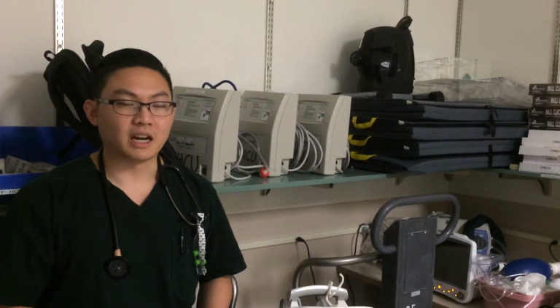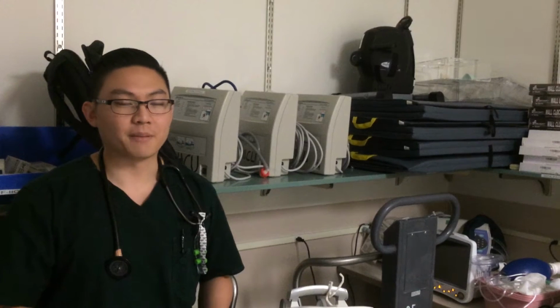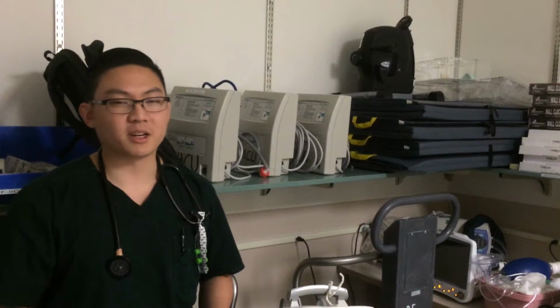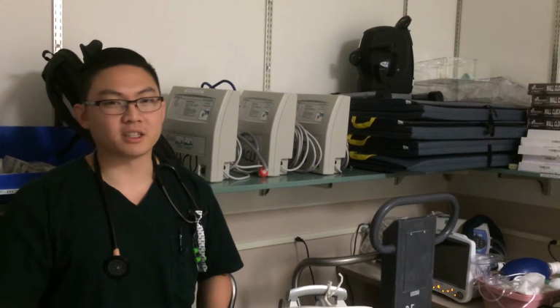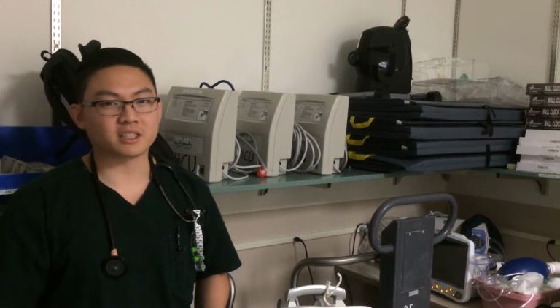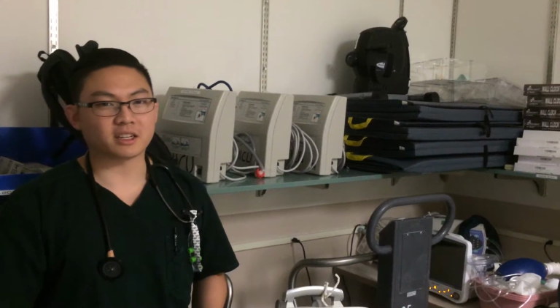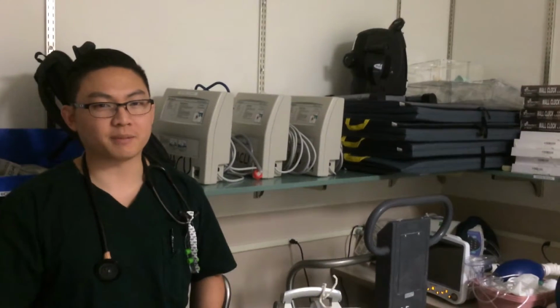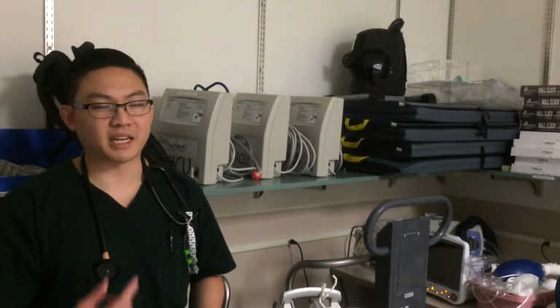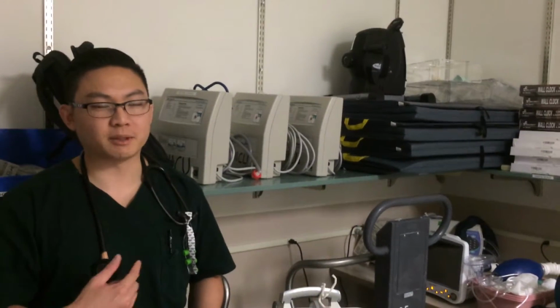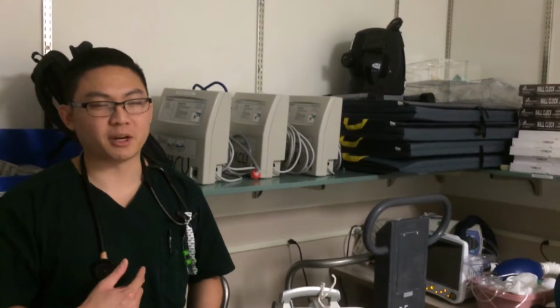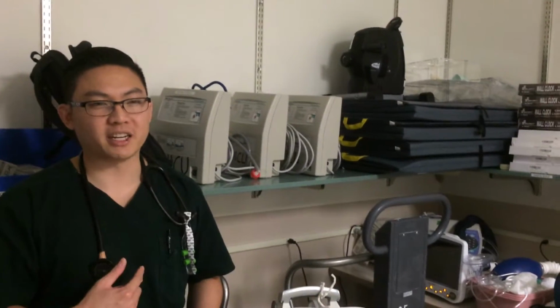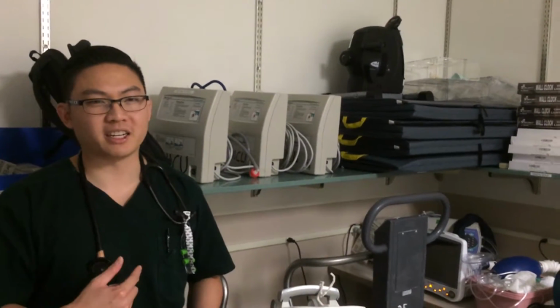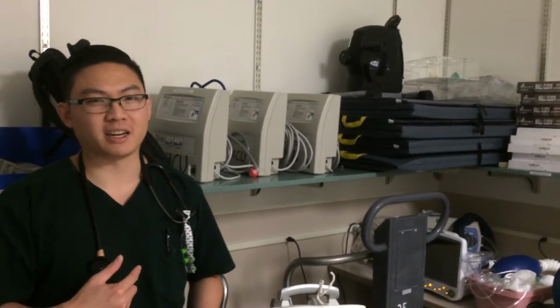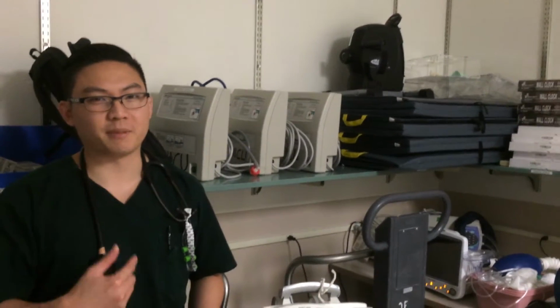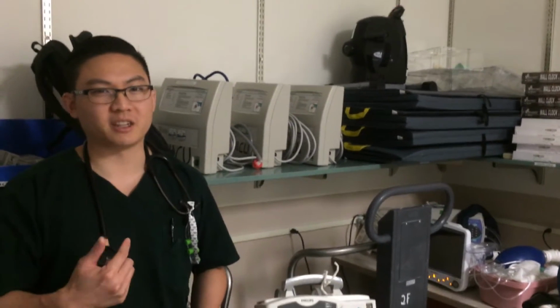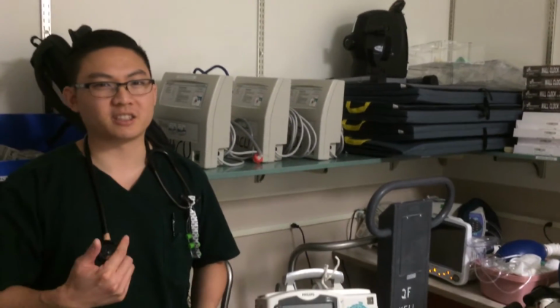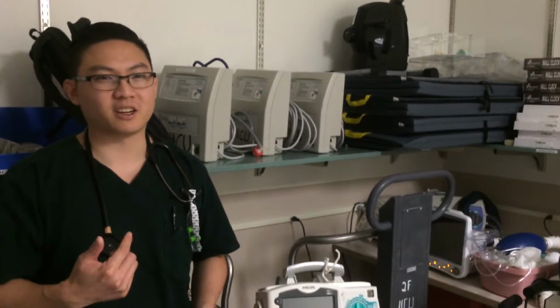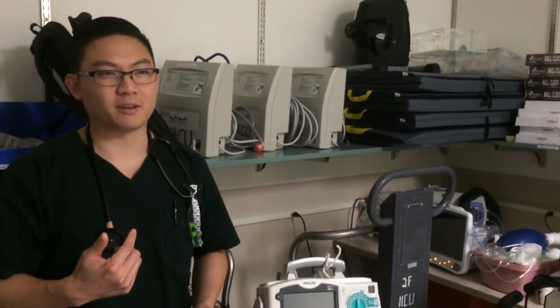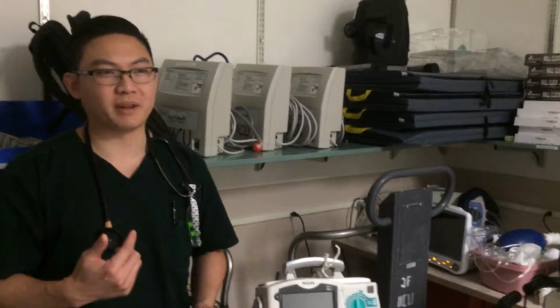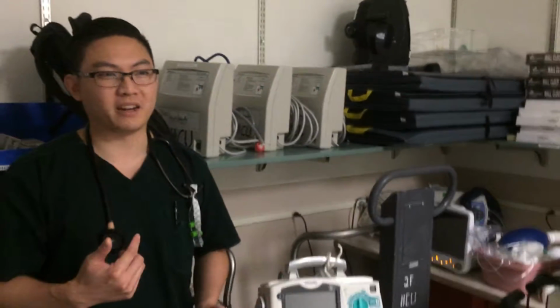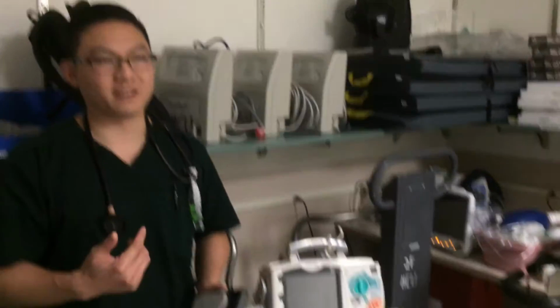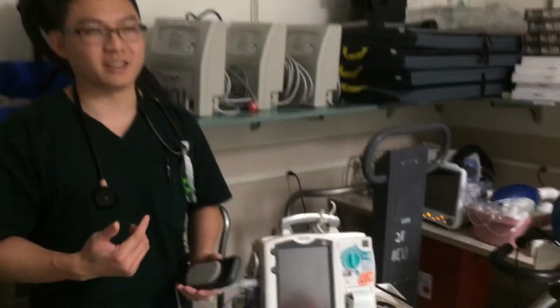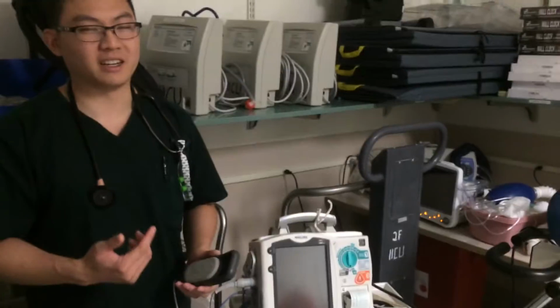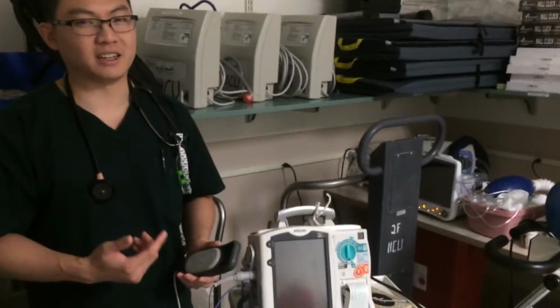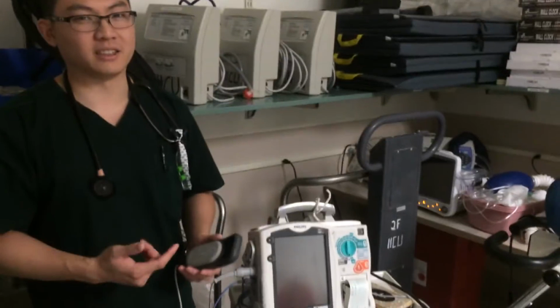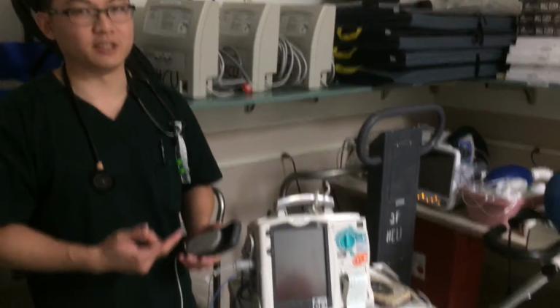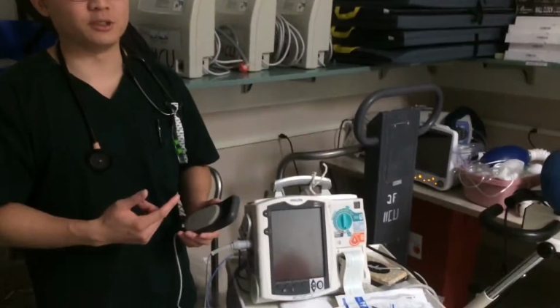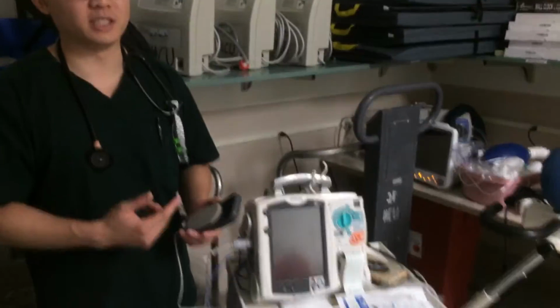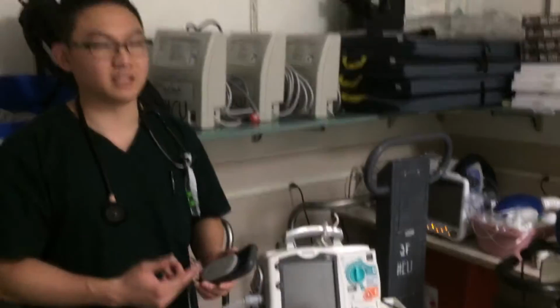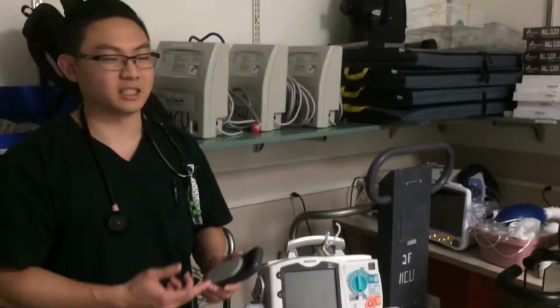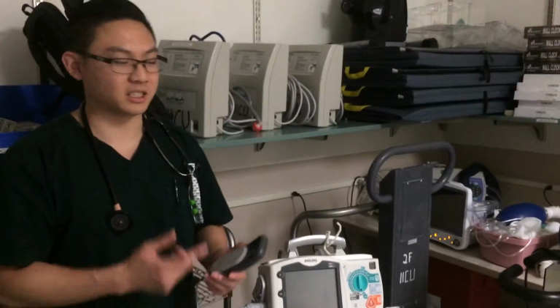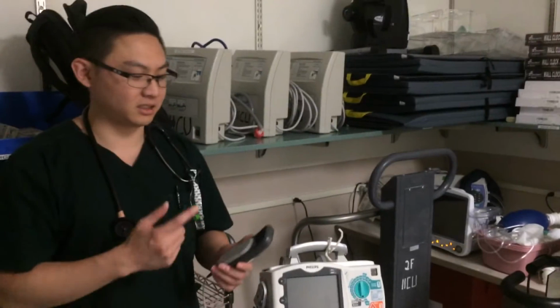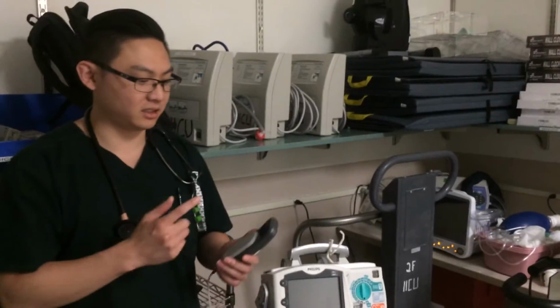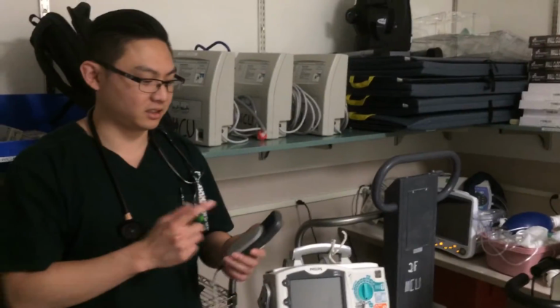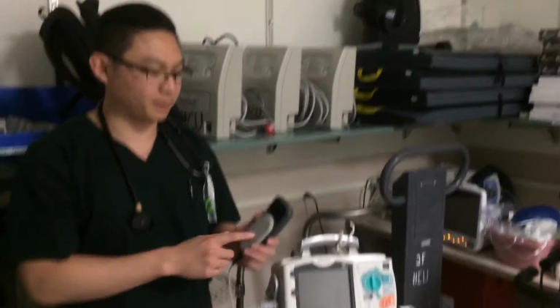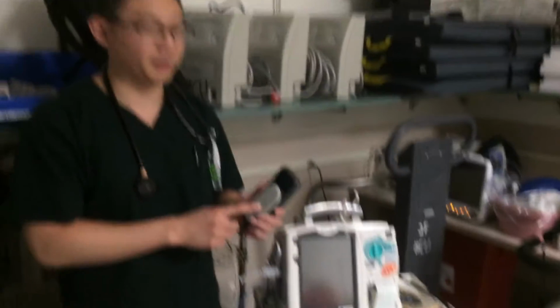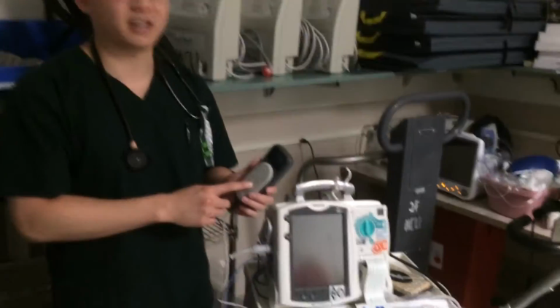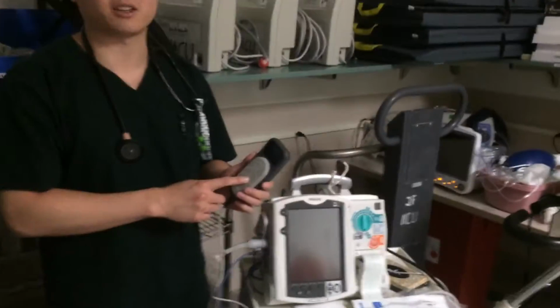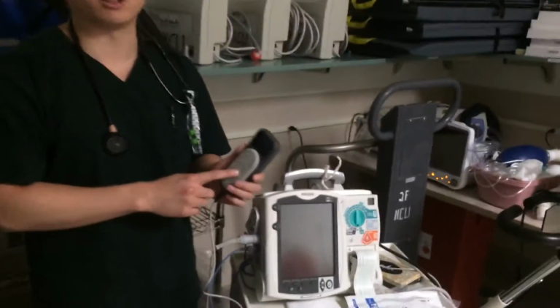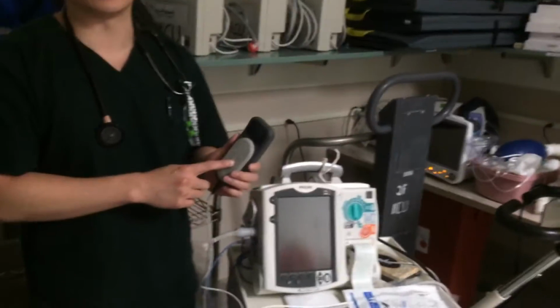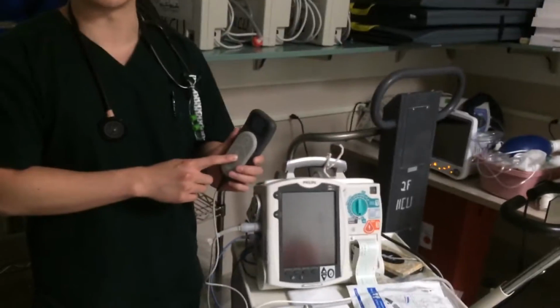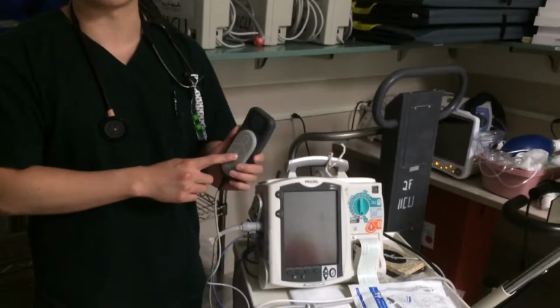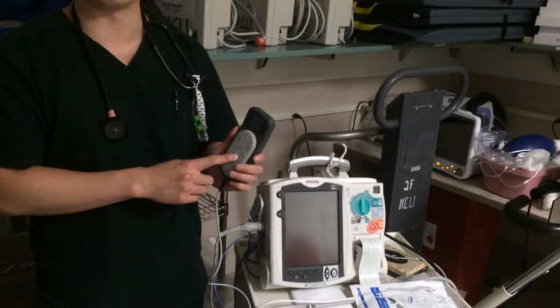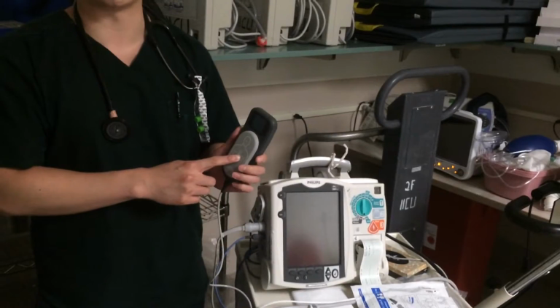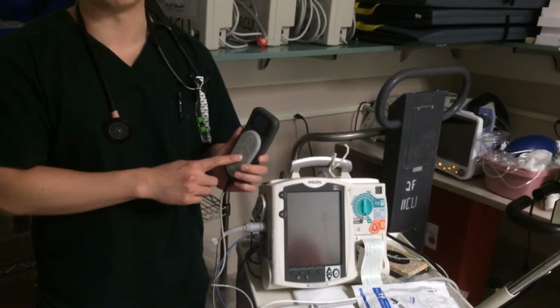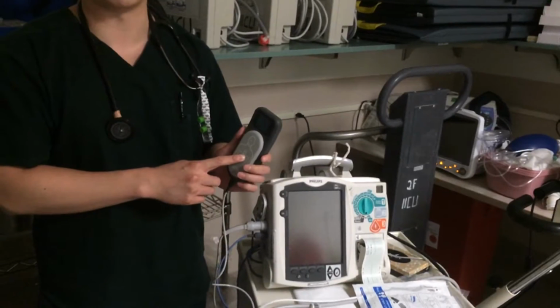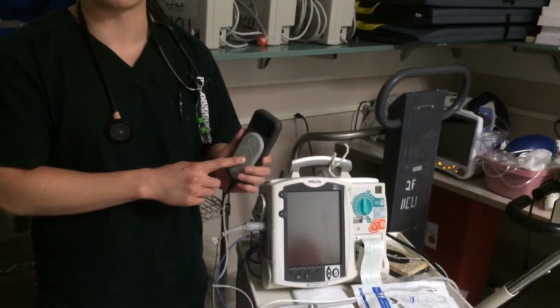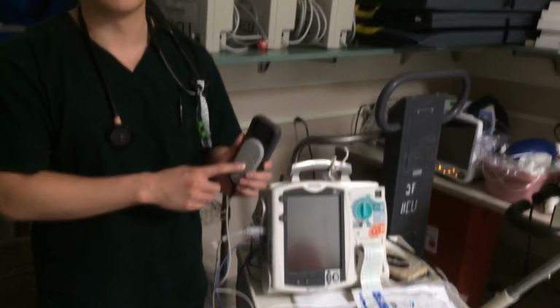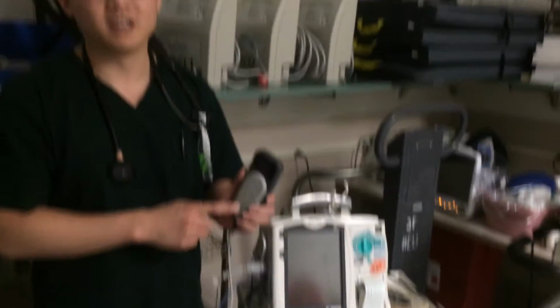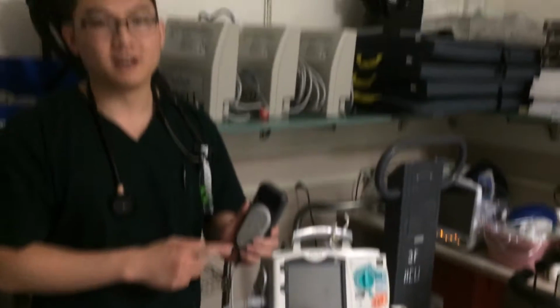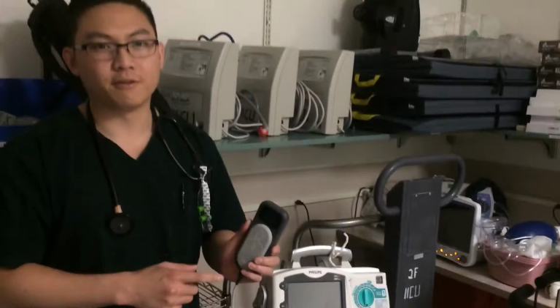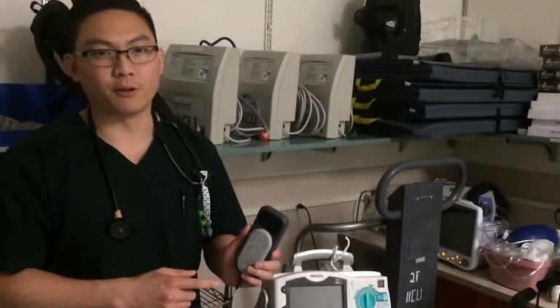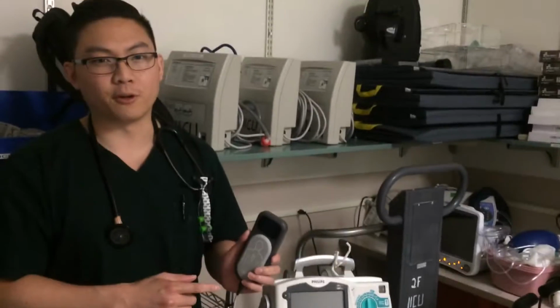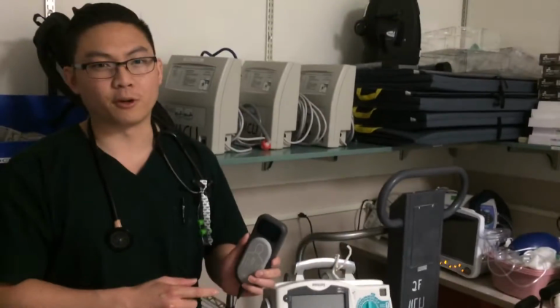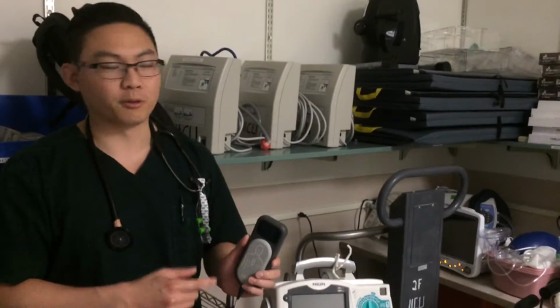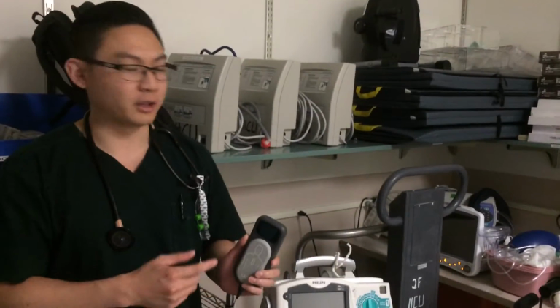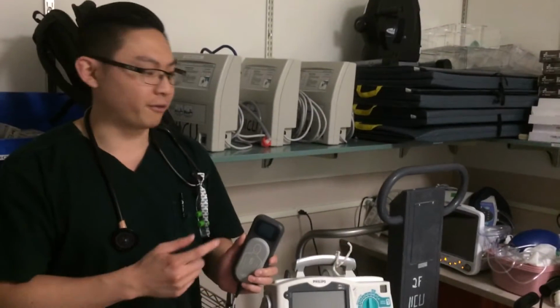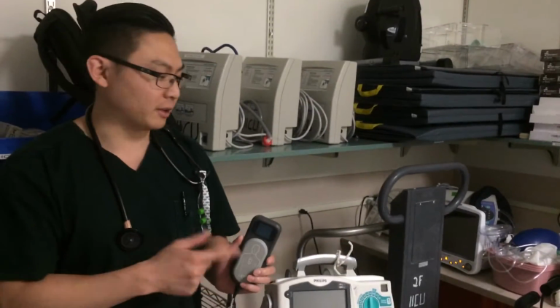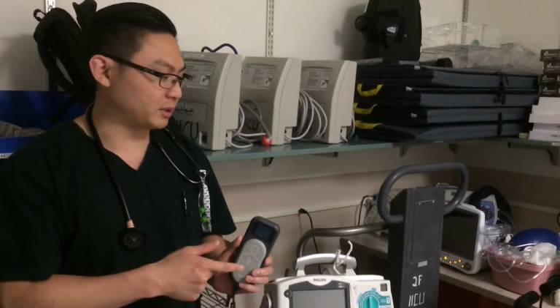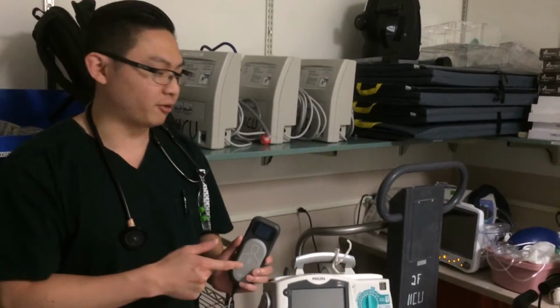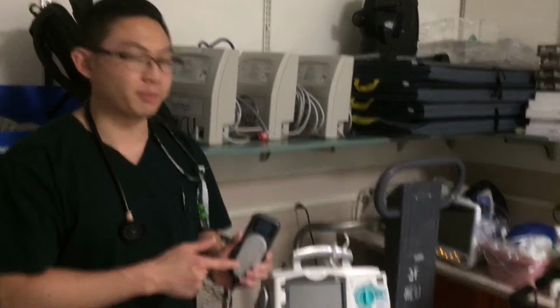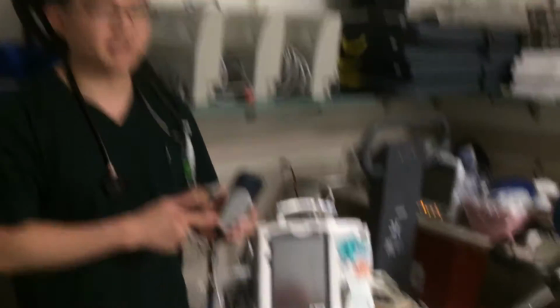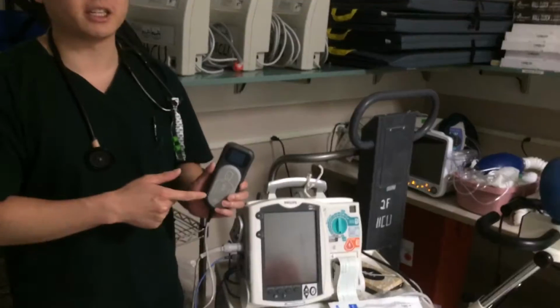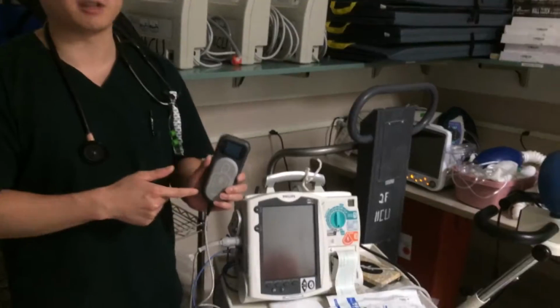My name is Brandon and I'm here to talk about using the puck, or the chest compression puck, for the Philips defibrillator.